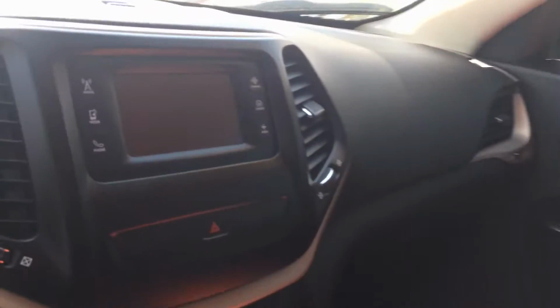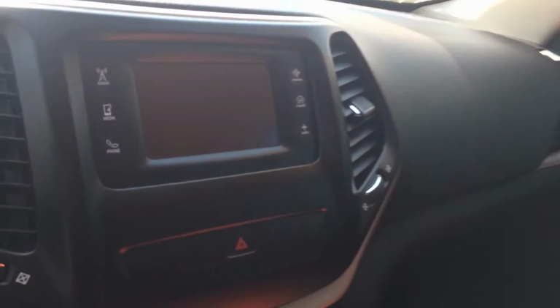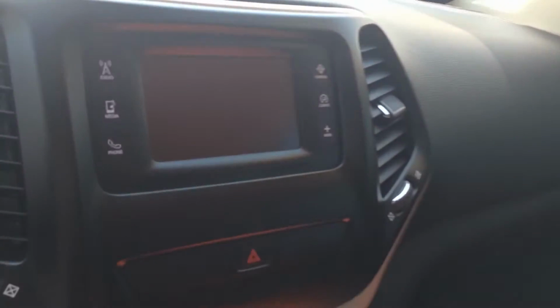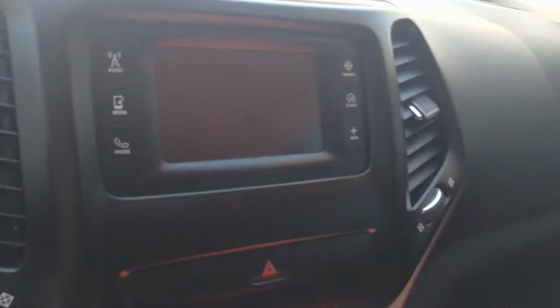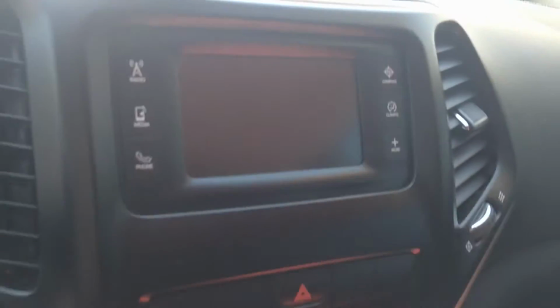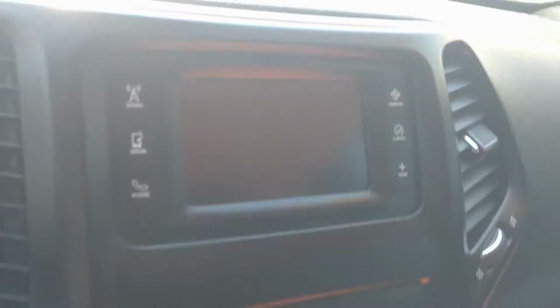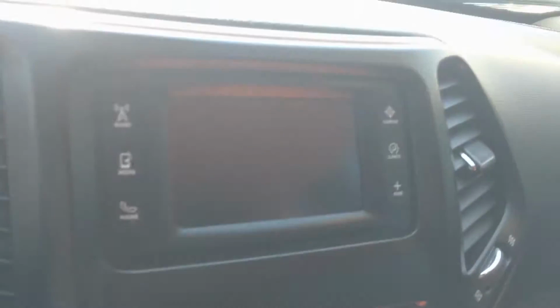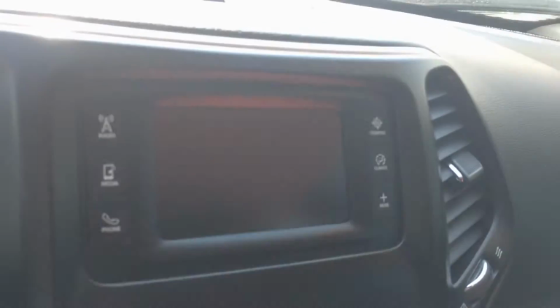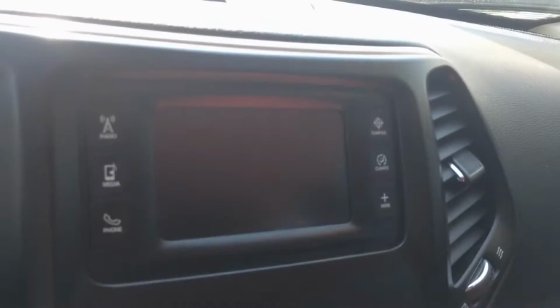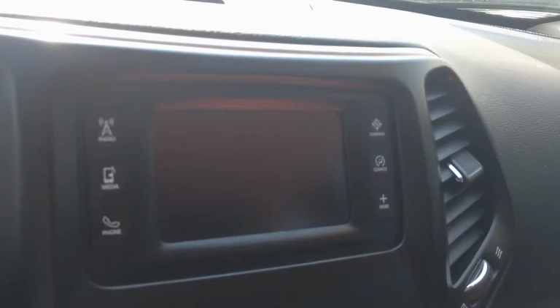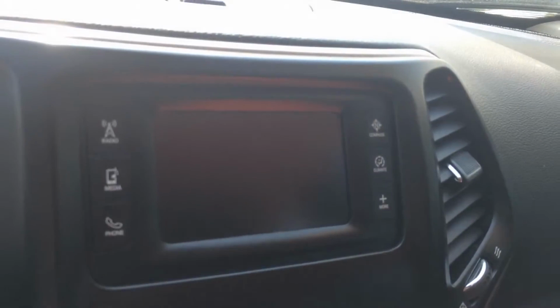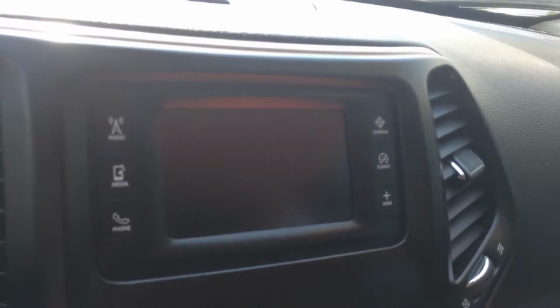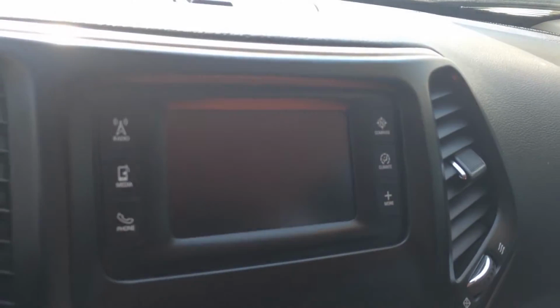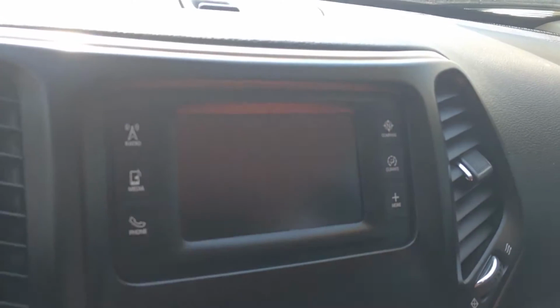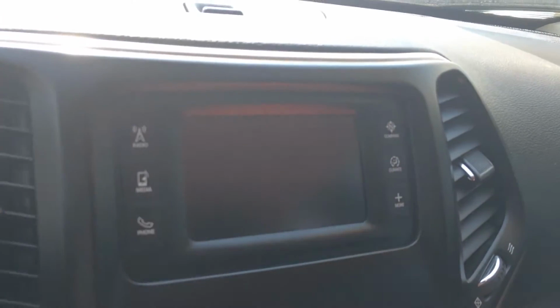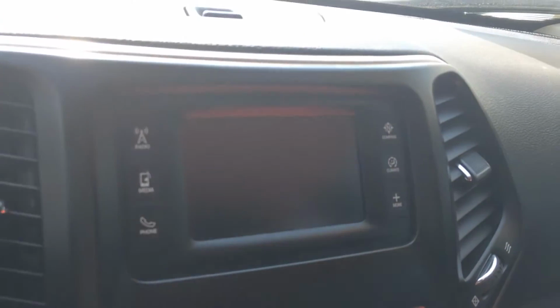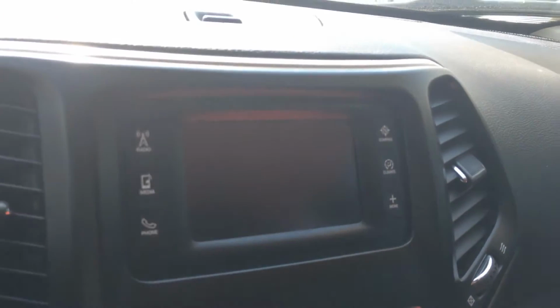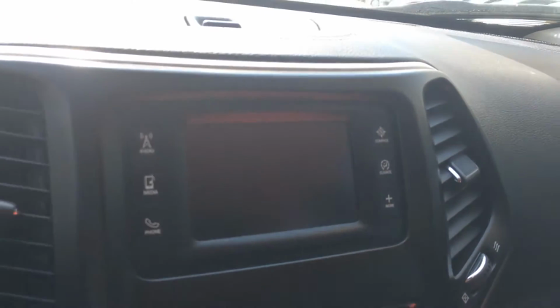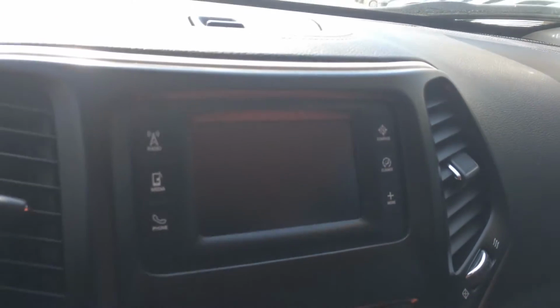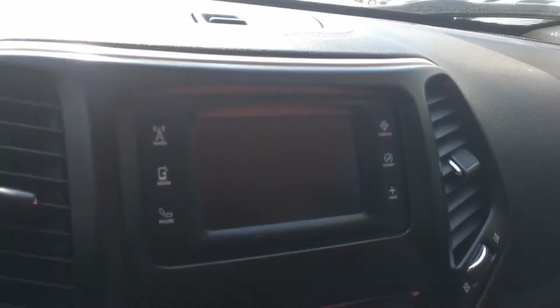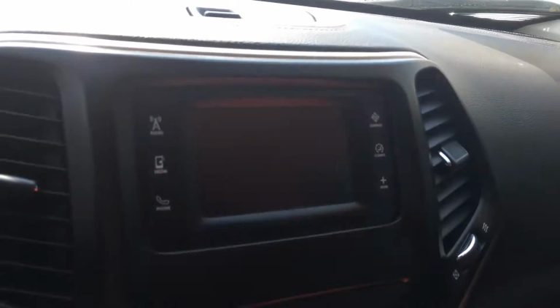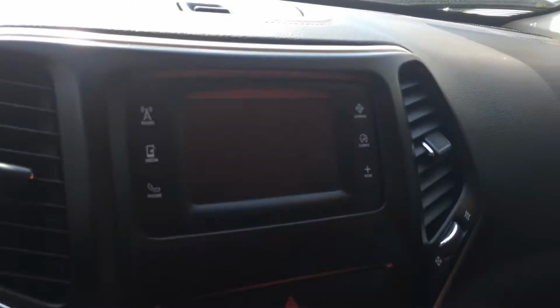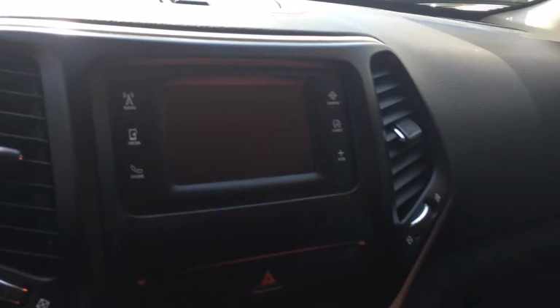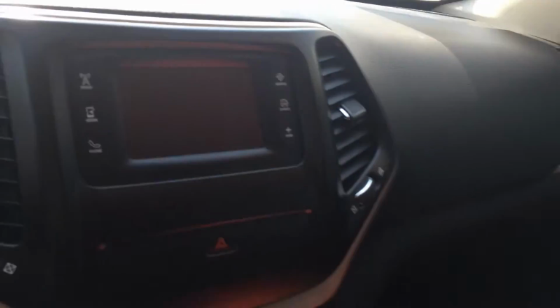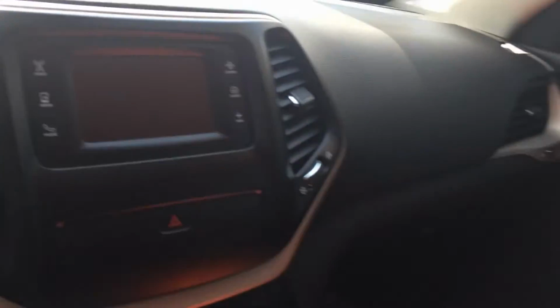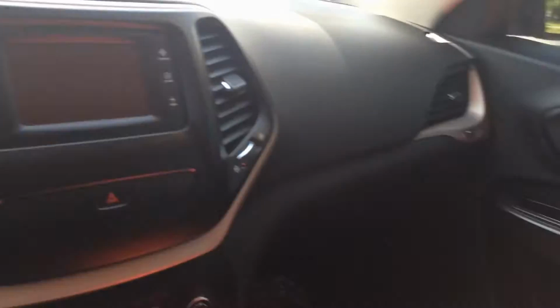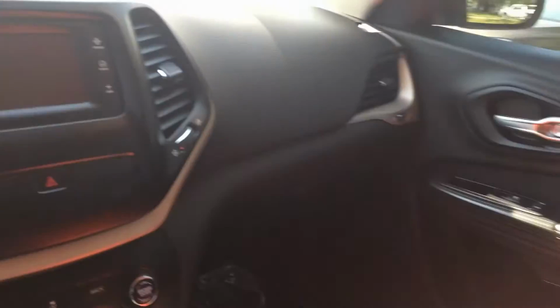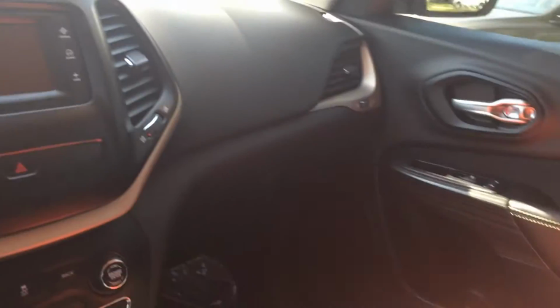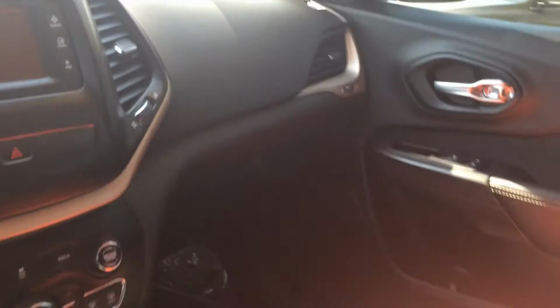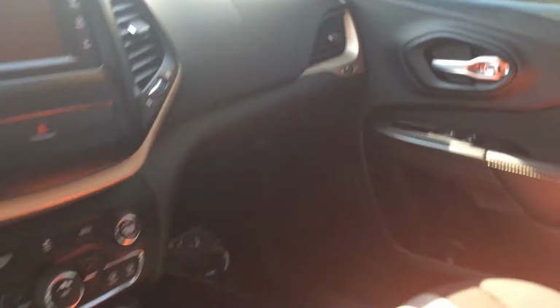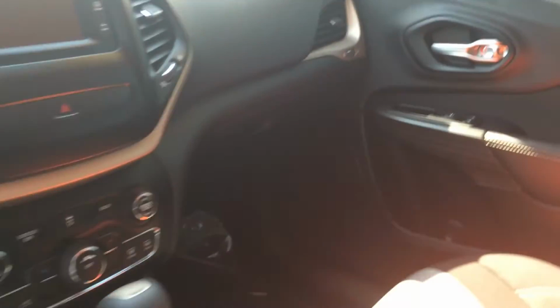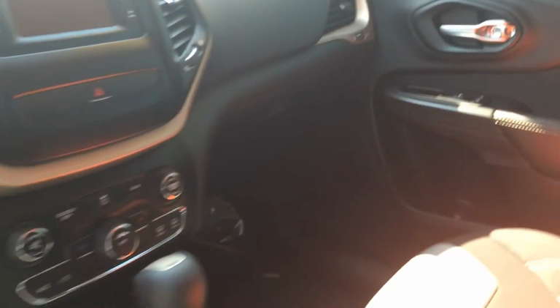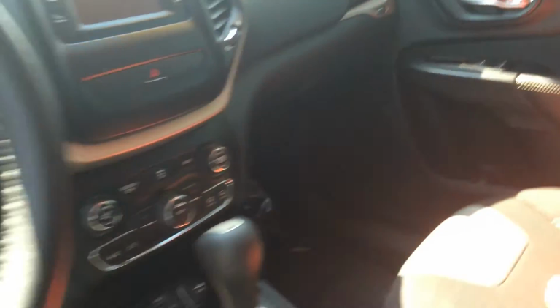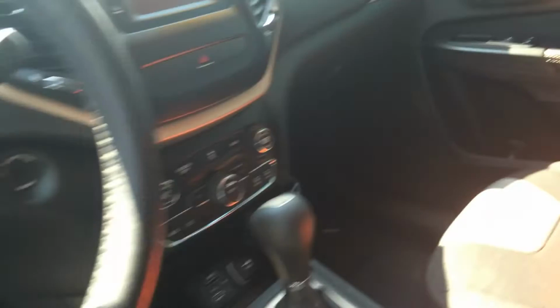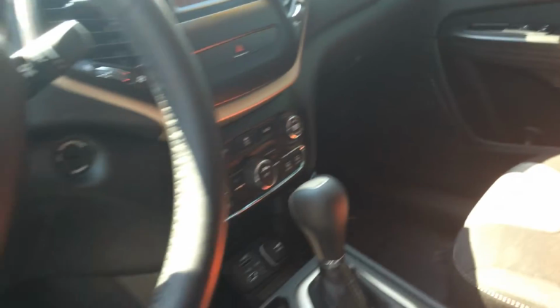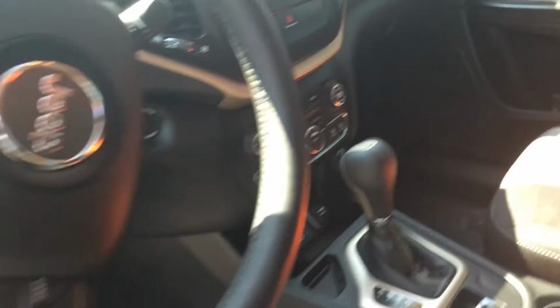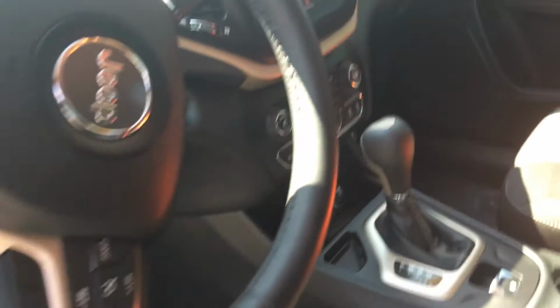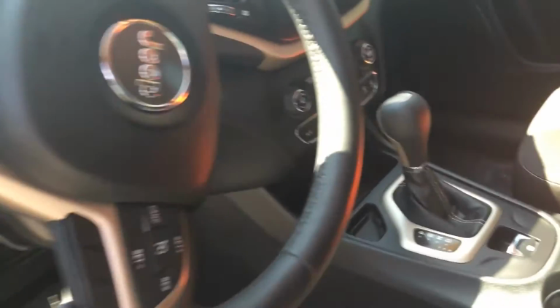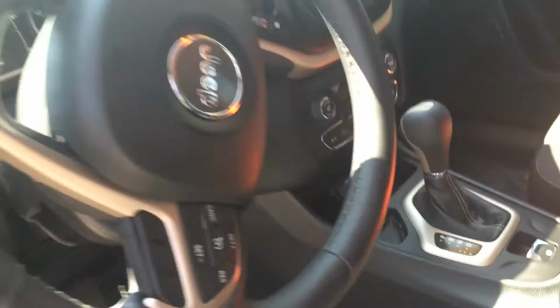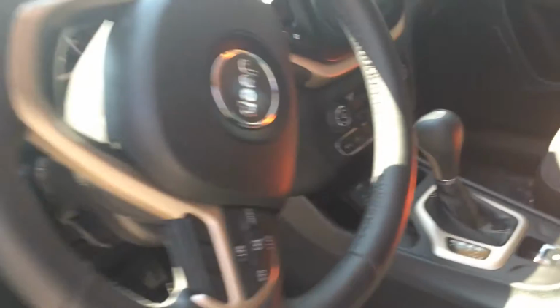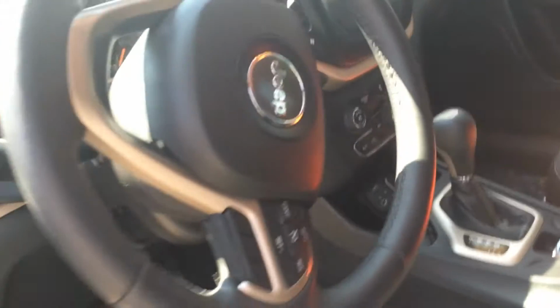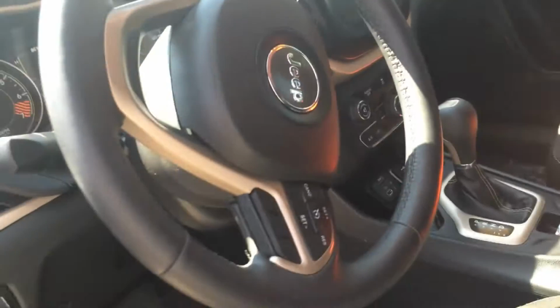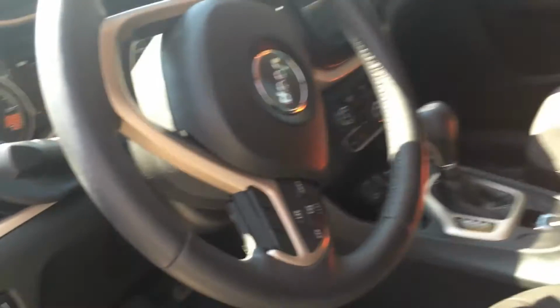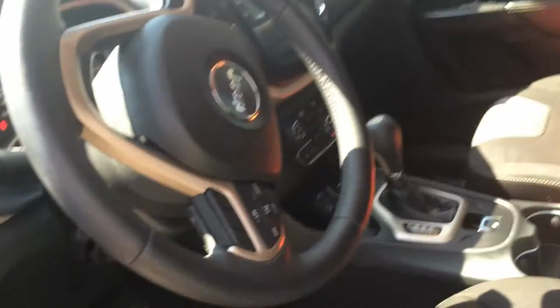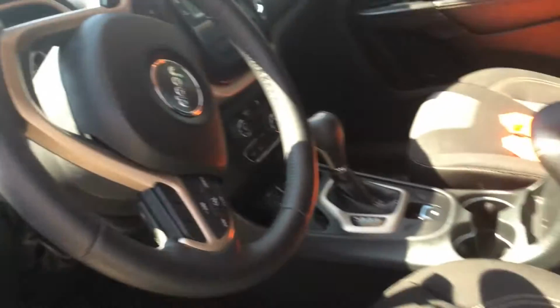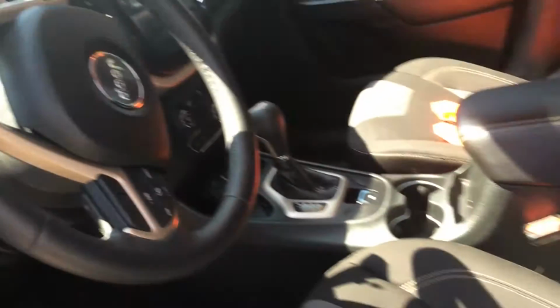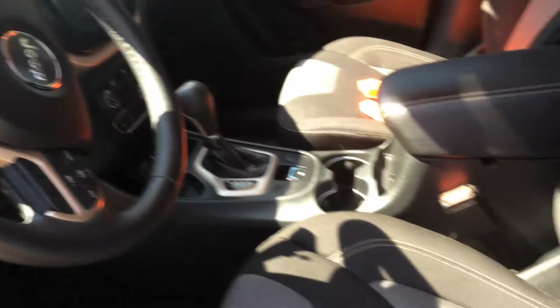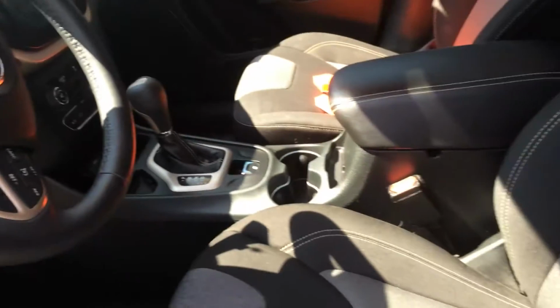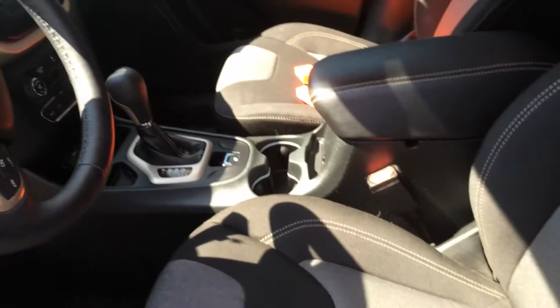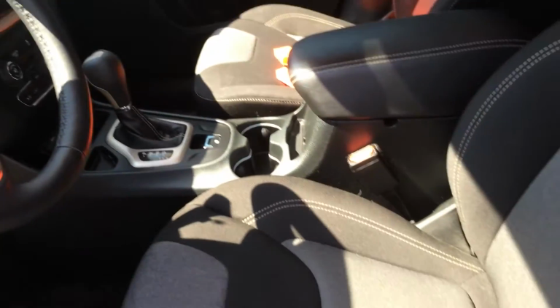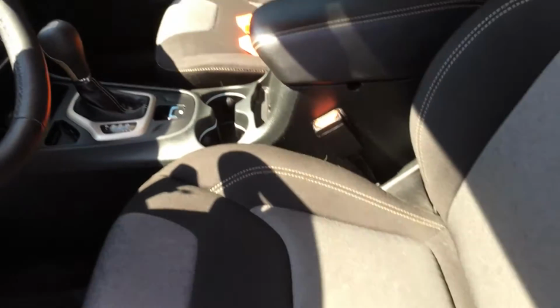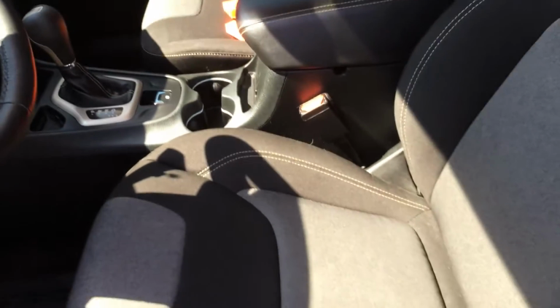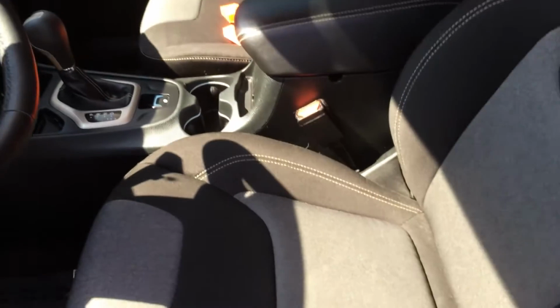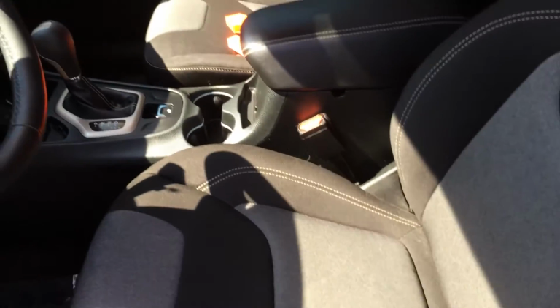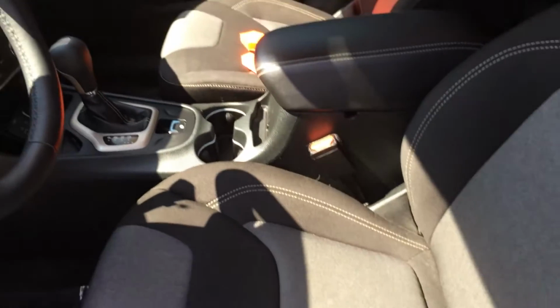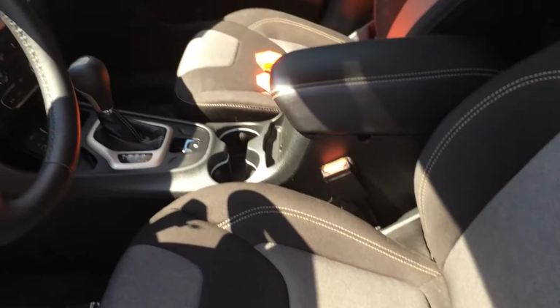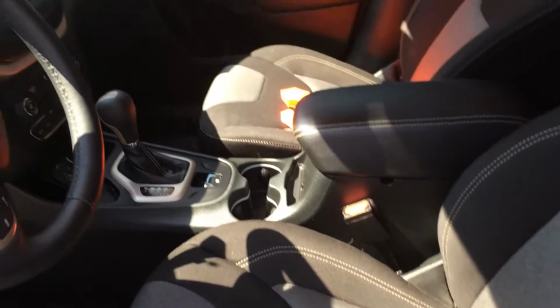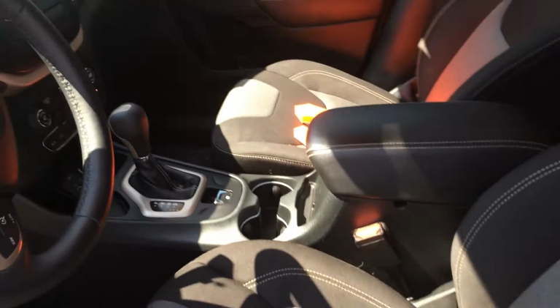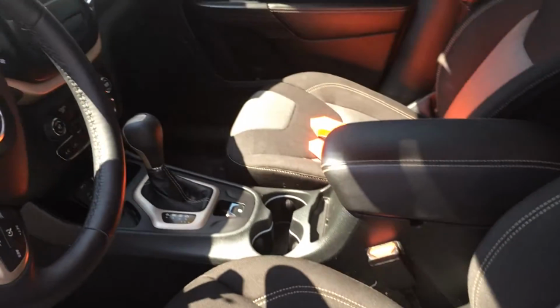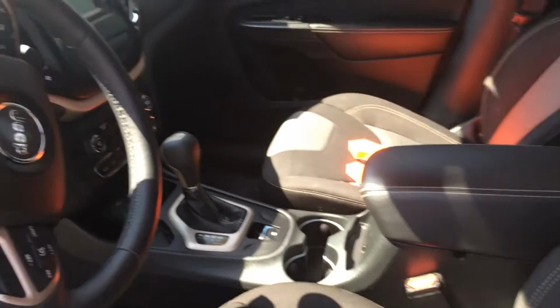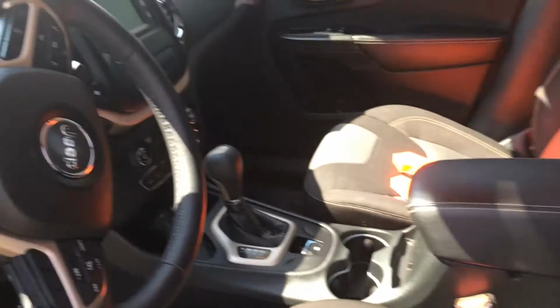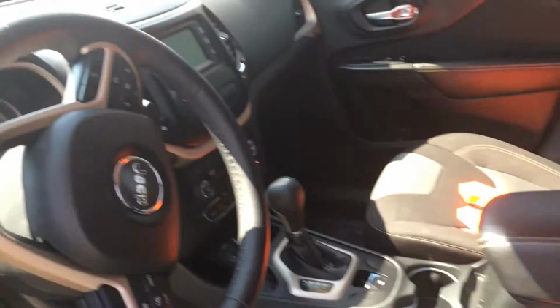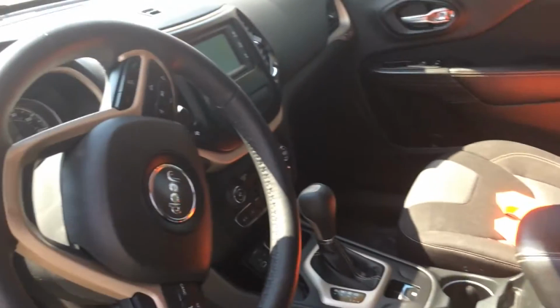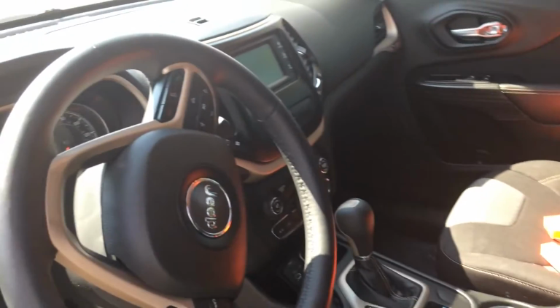Also has your backup camera screen right here. Cold weather group, so heated steering wheel, remote start and heated front seats.